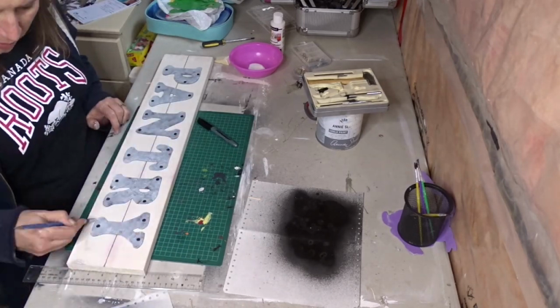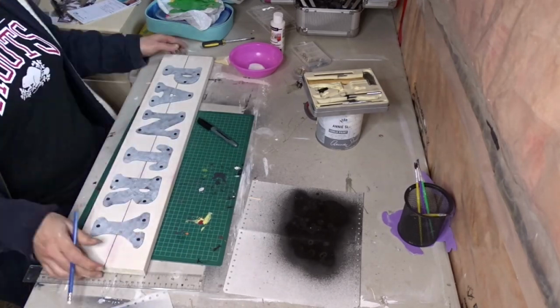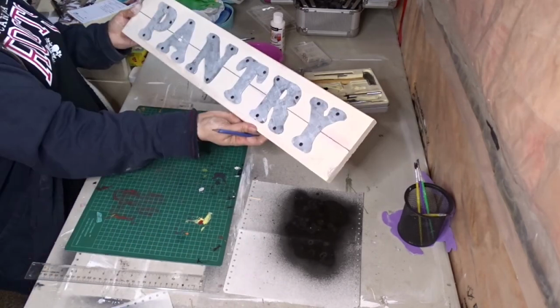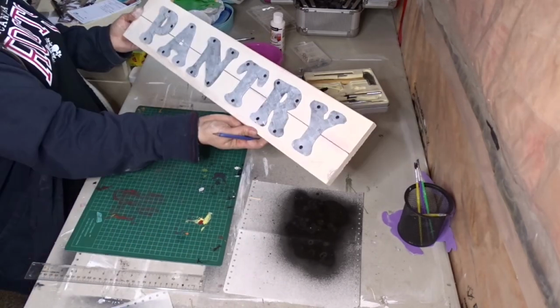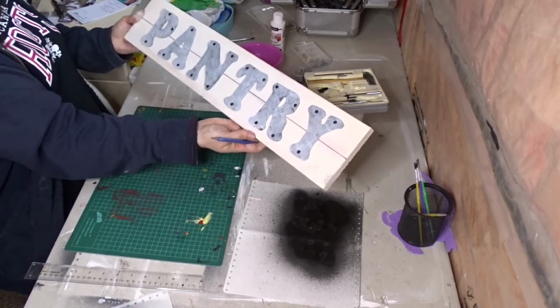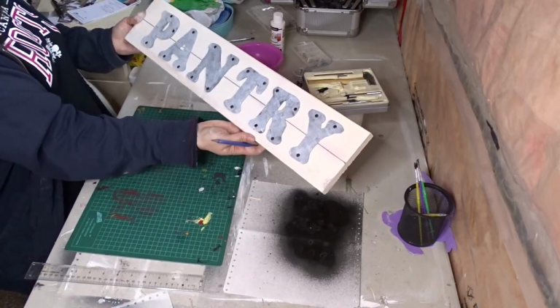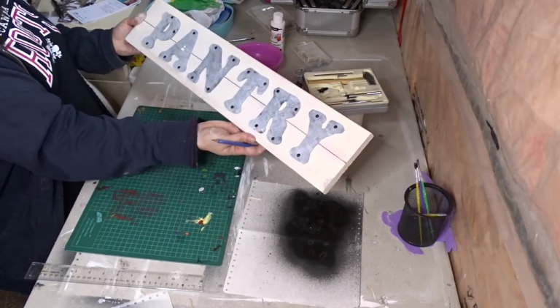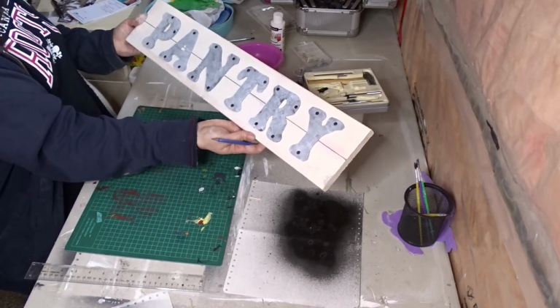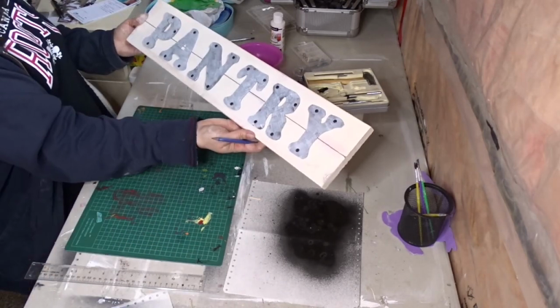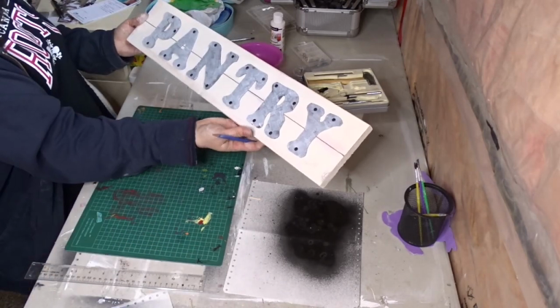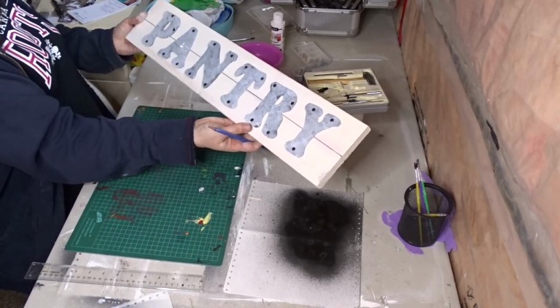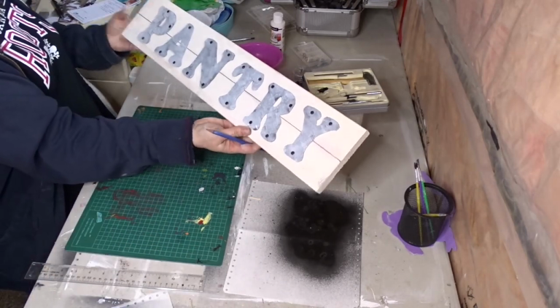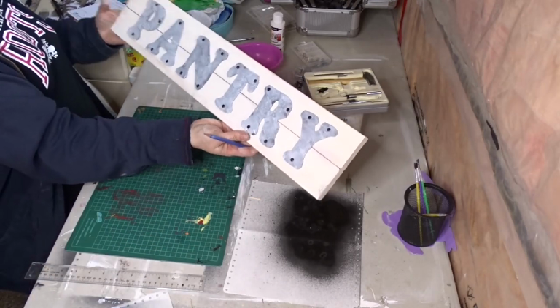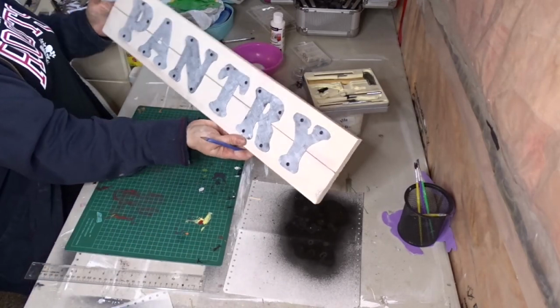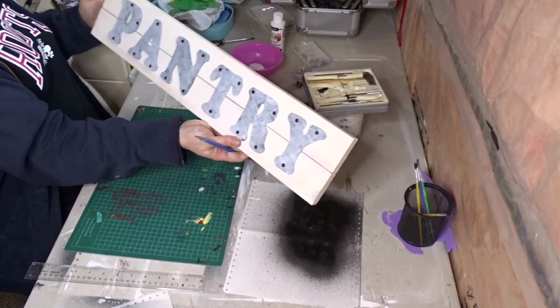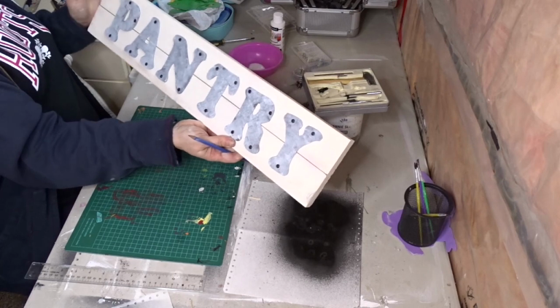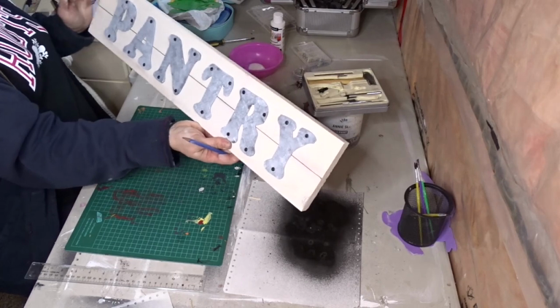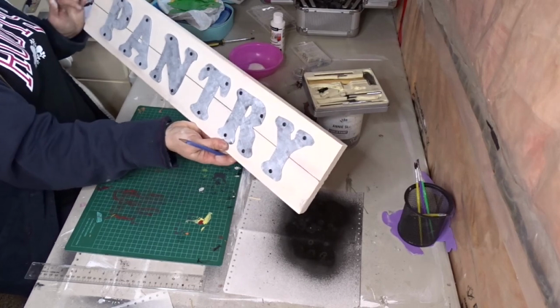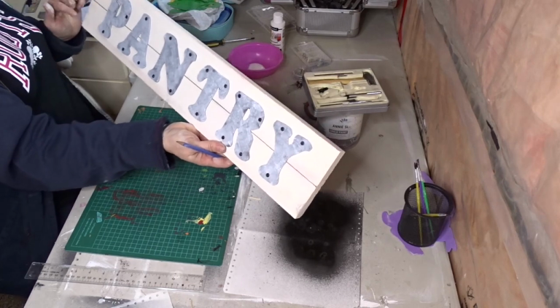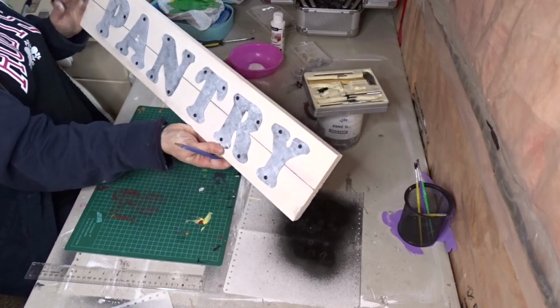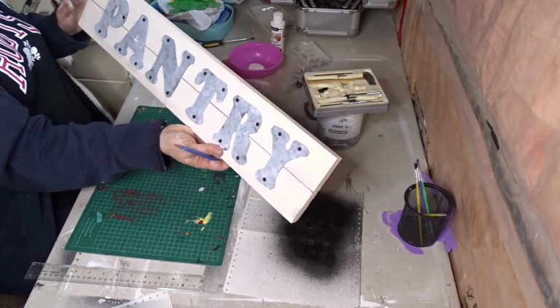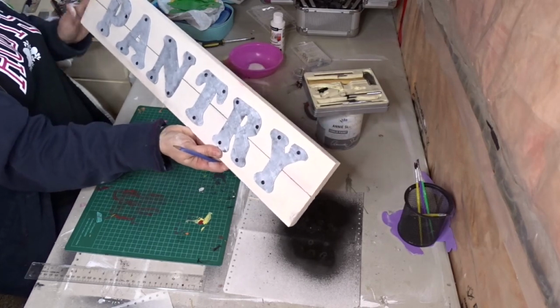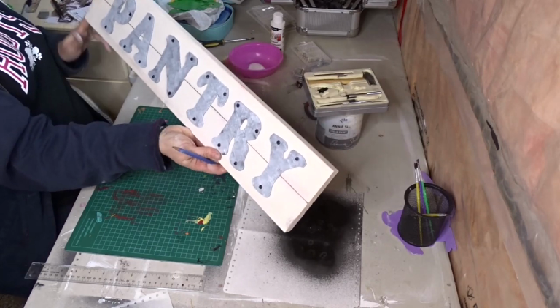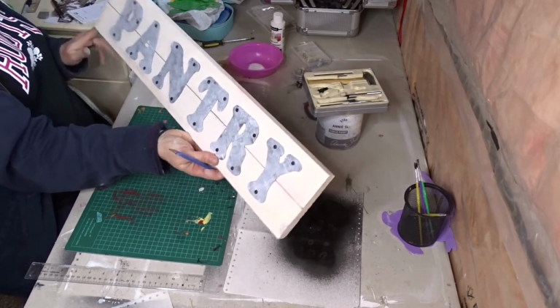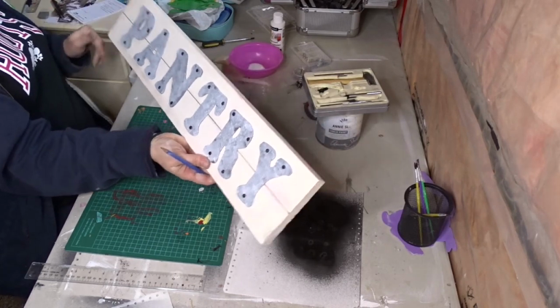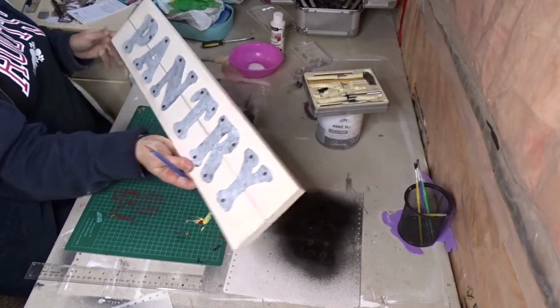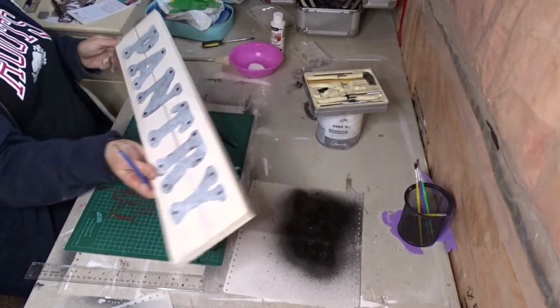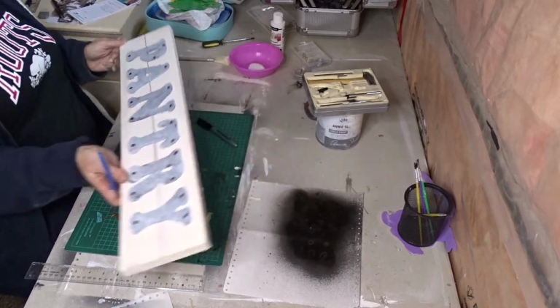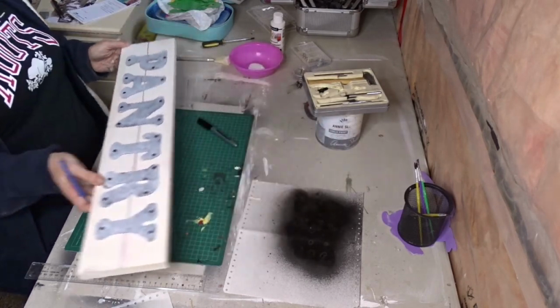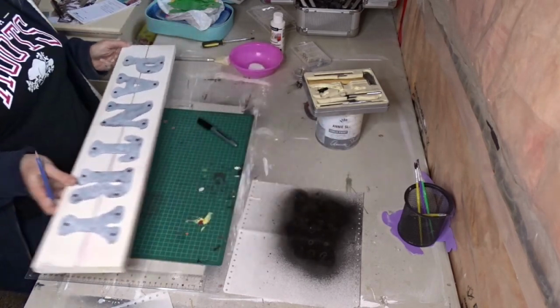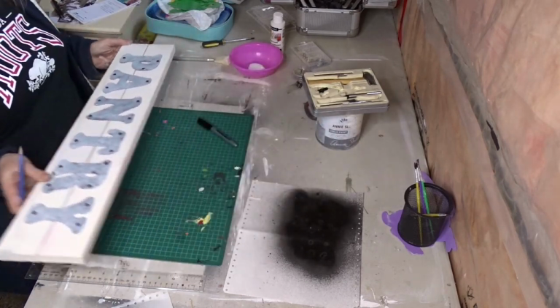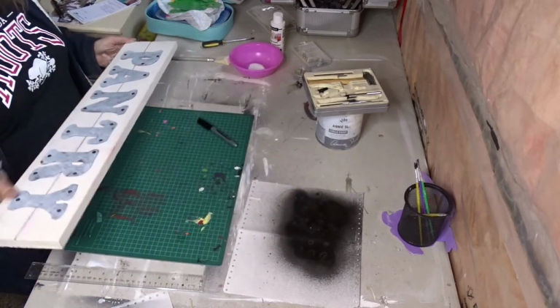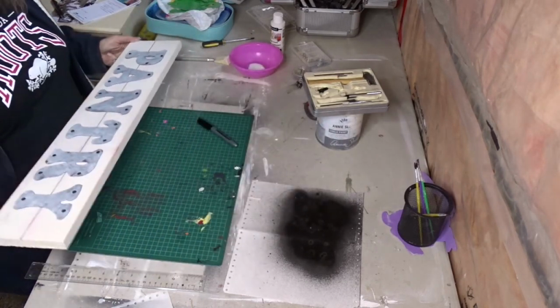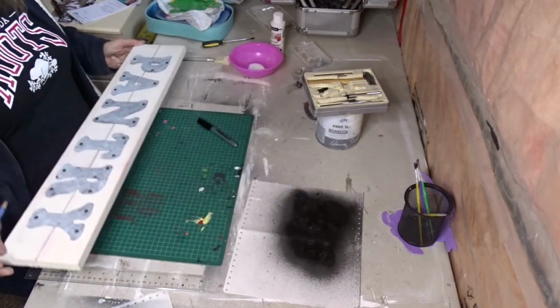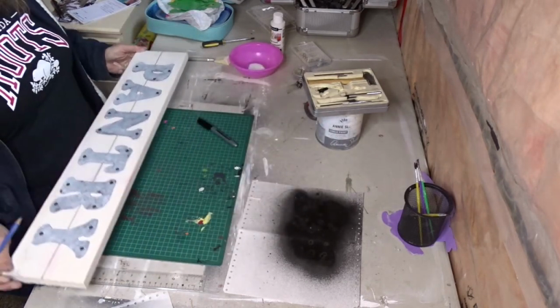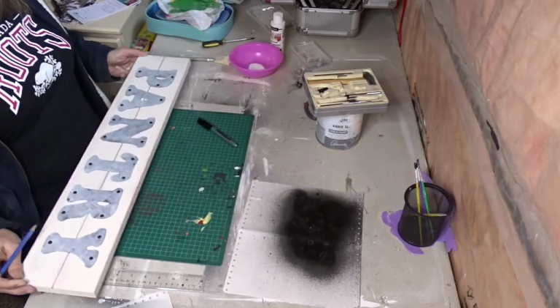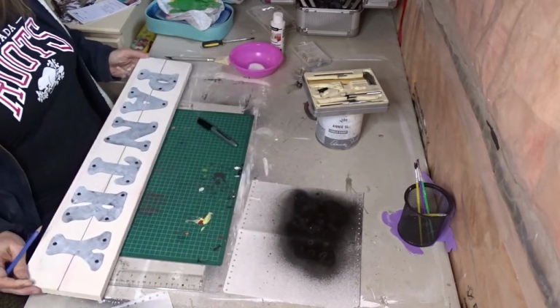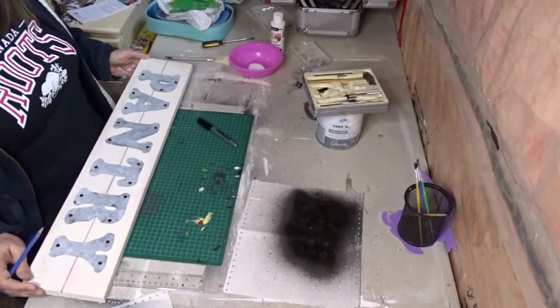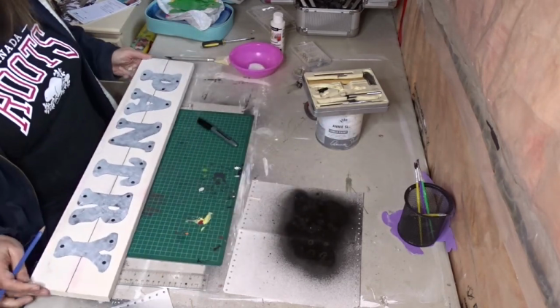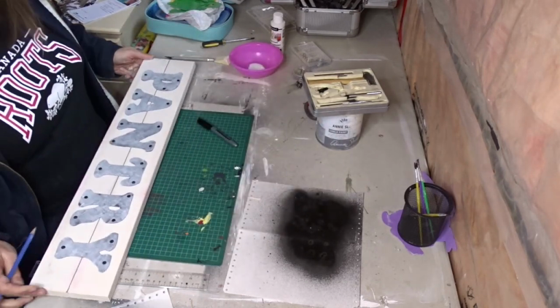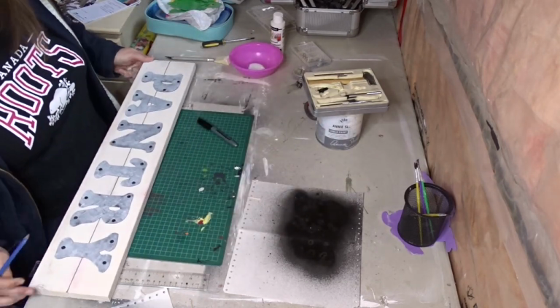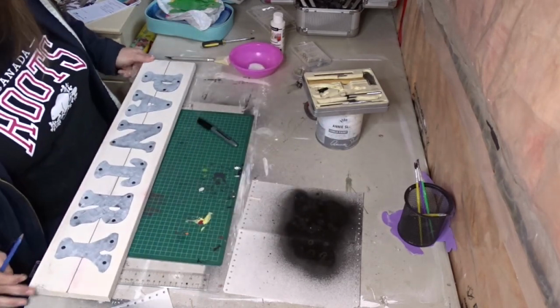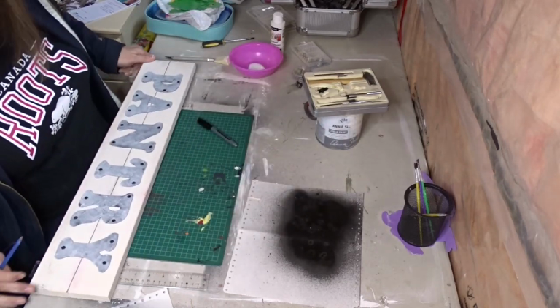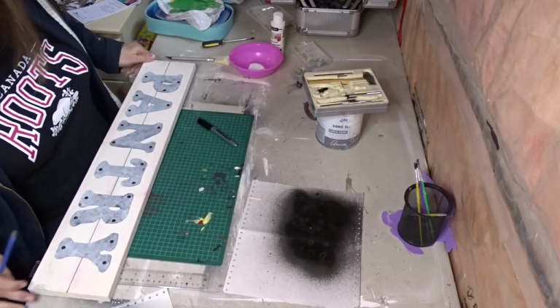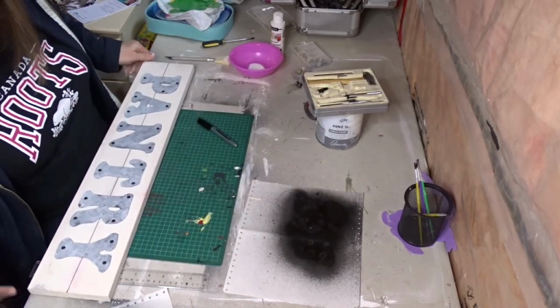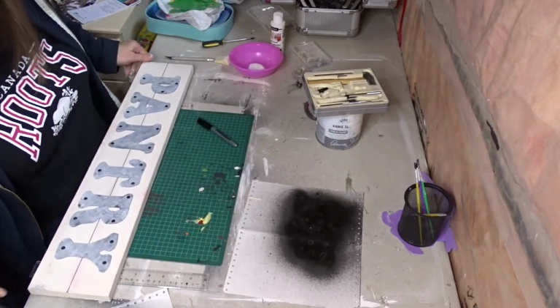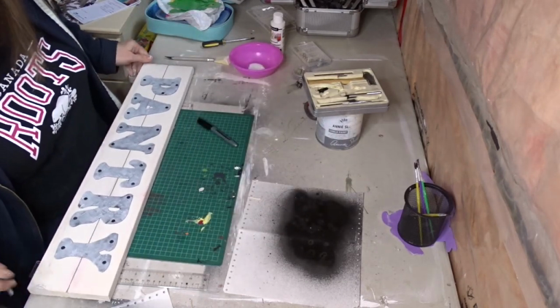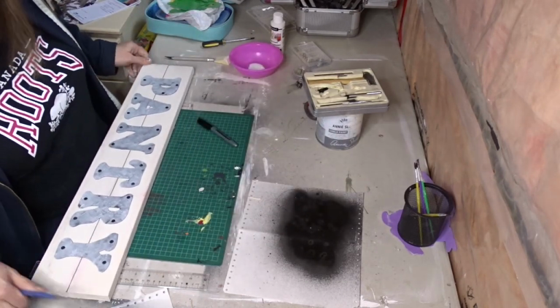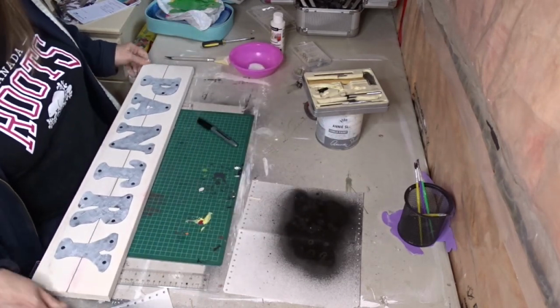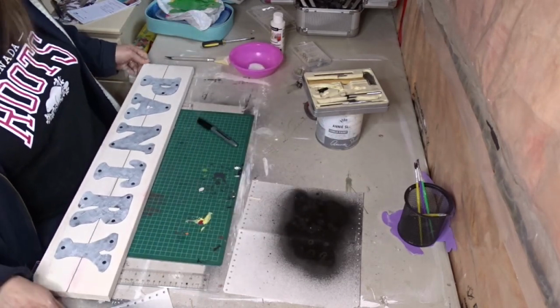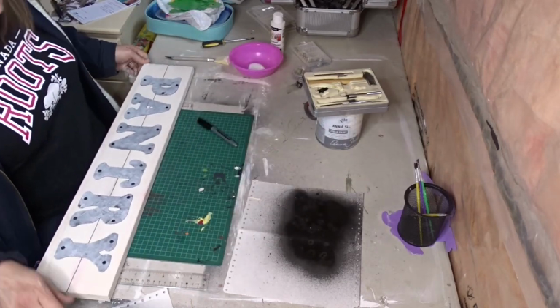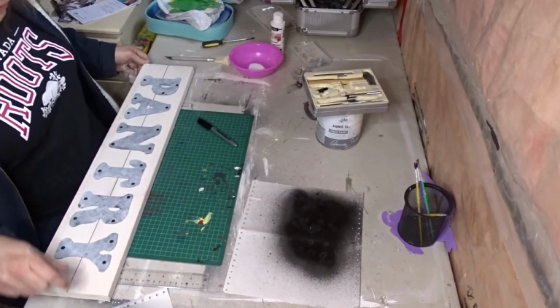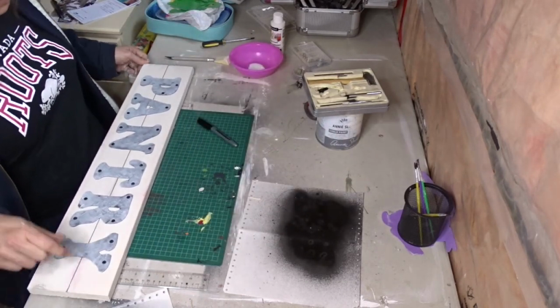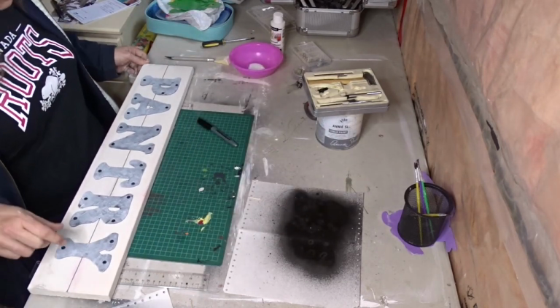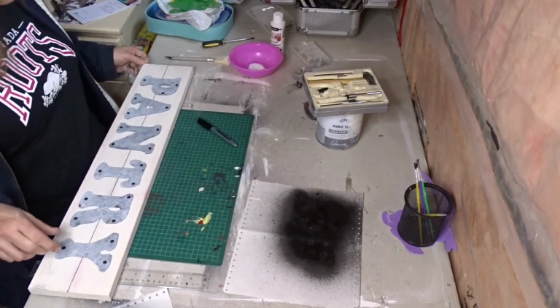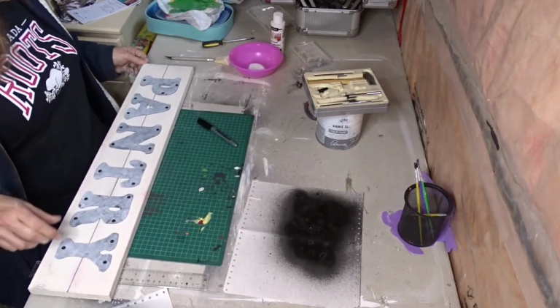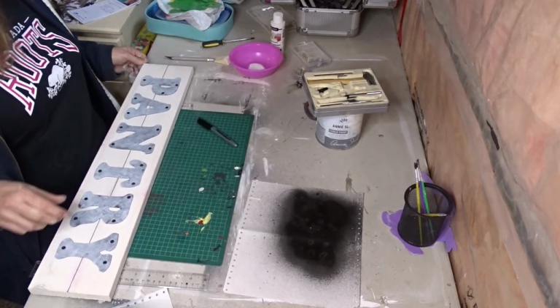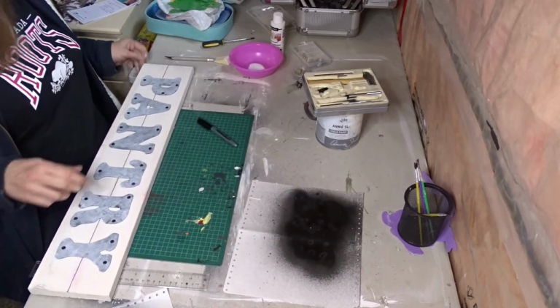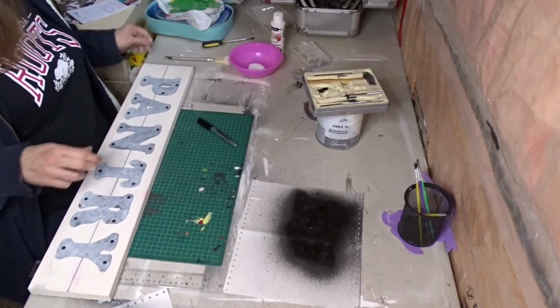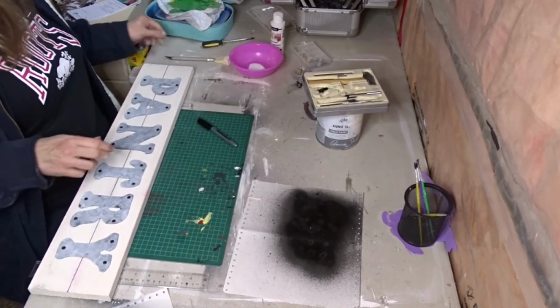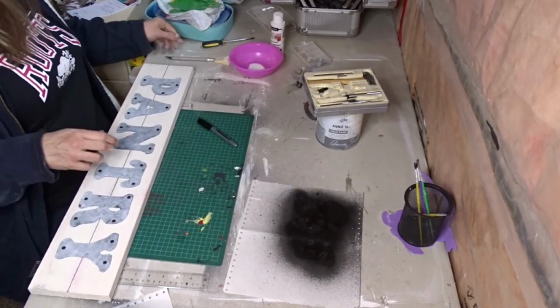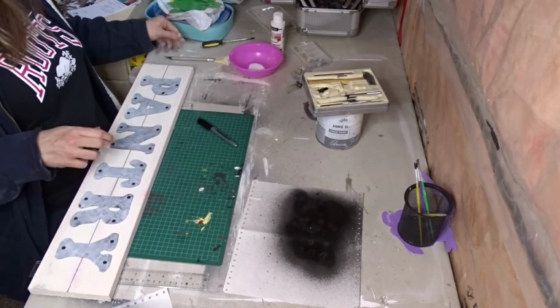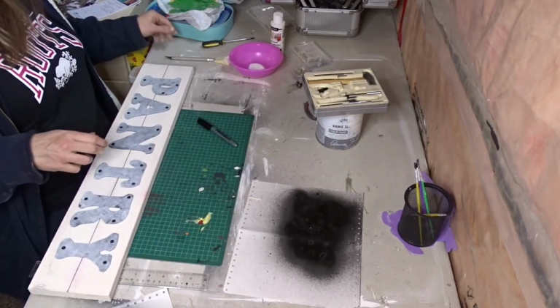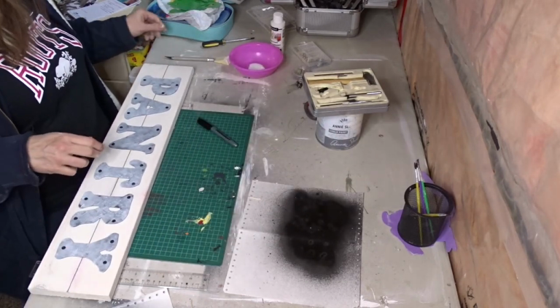There it is, and I'm just going to — I think I'm going to thin out the edges a little bit more.